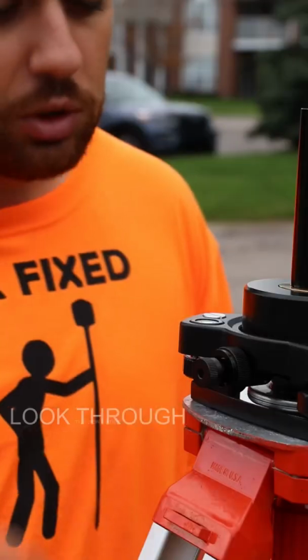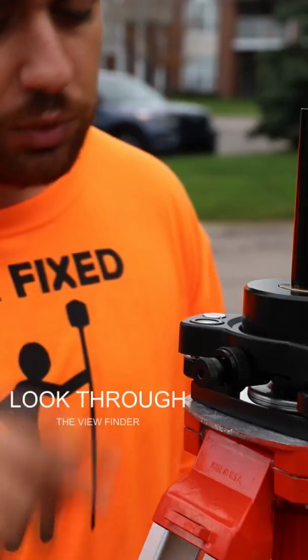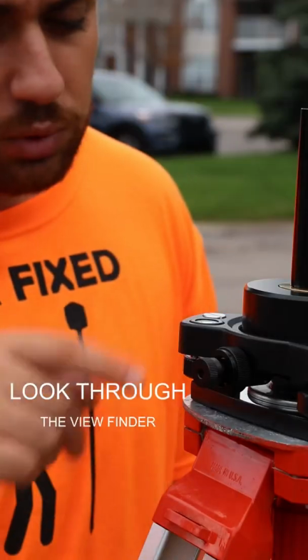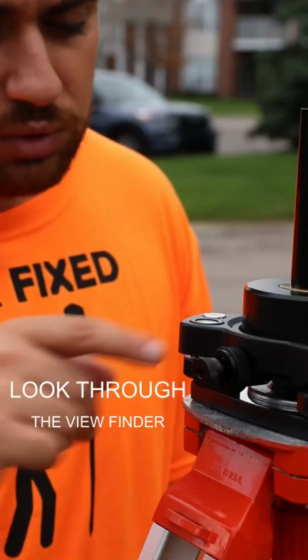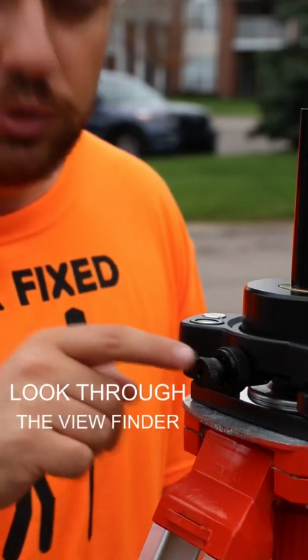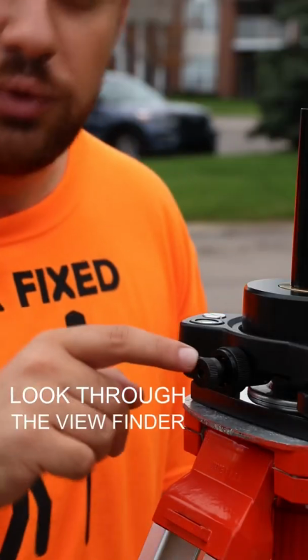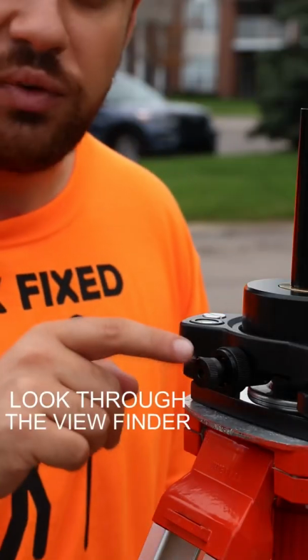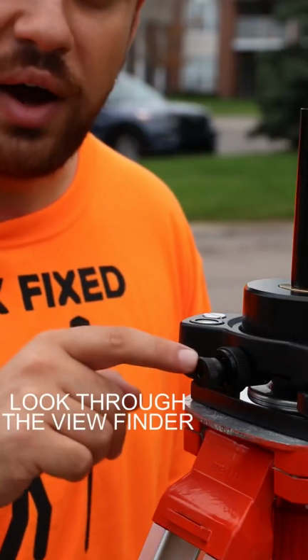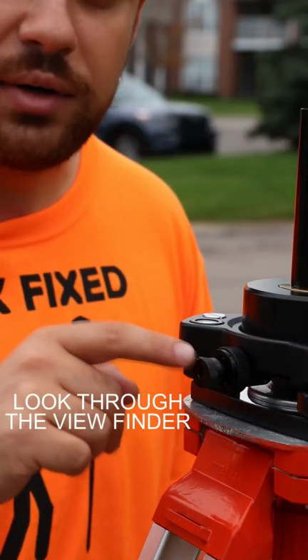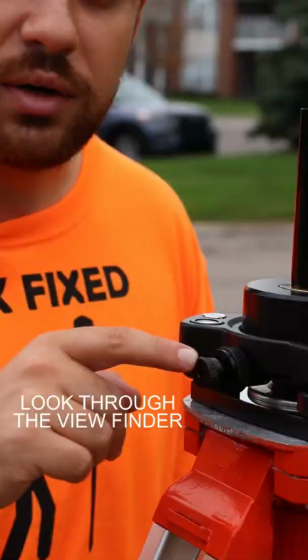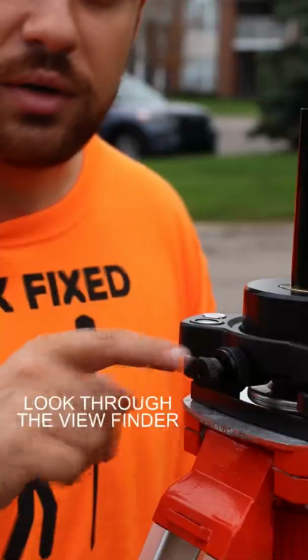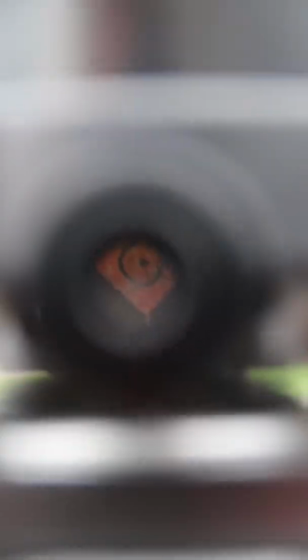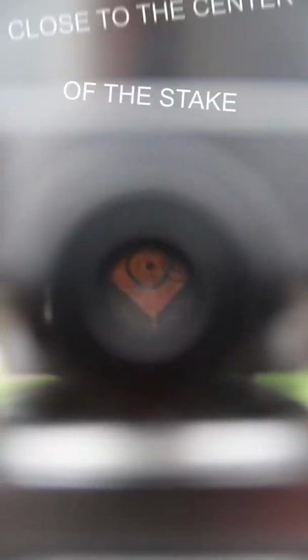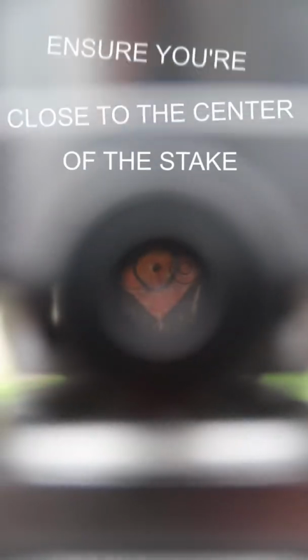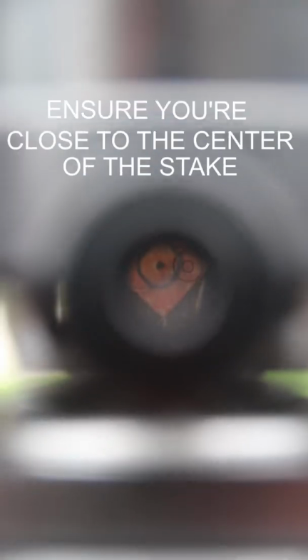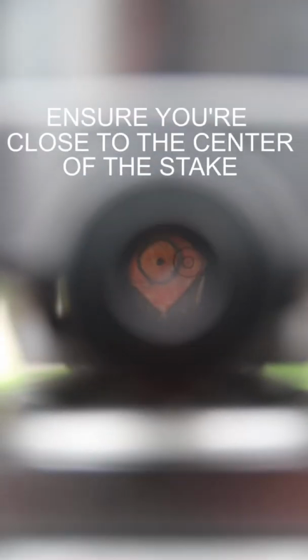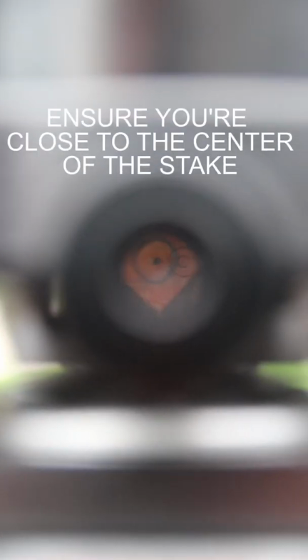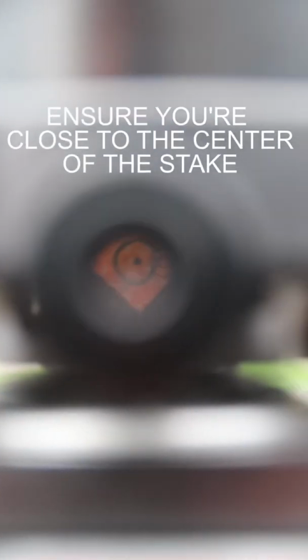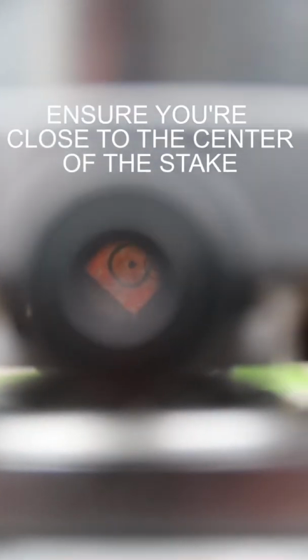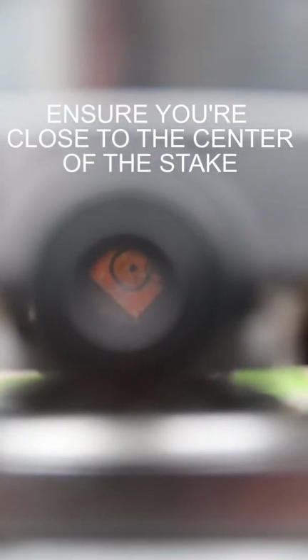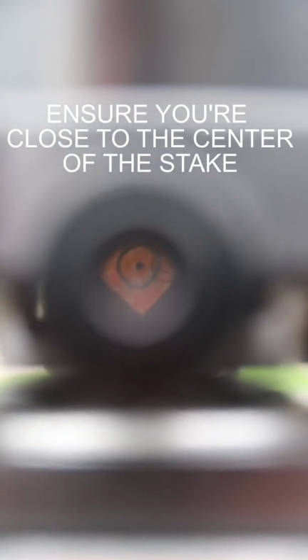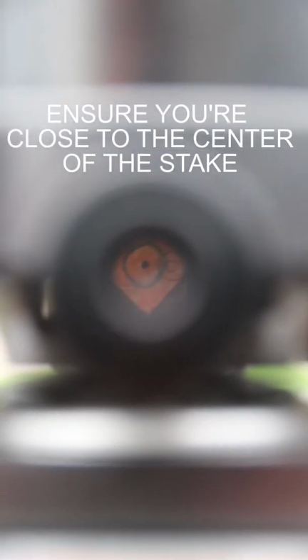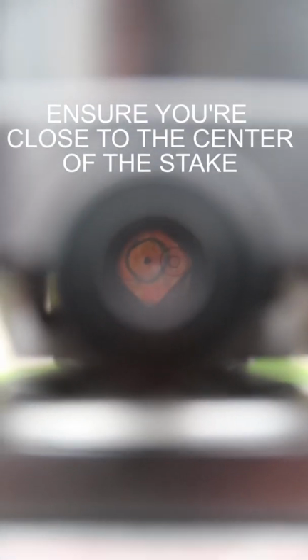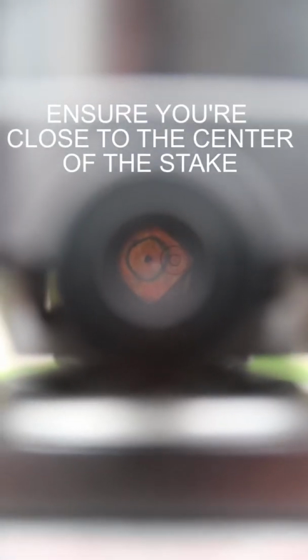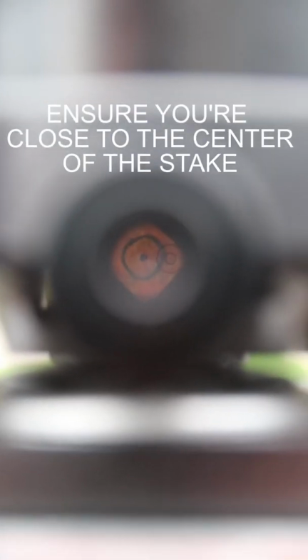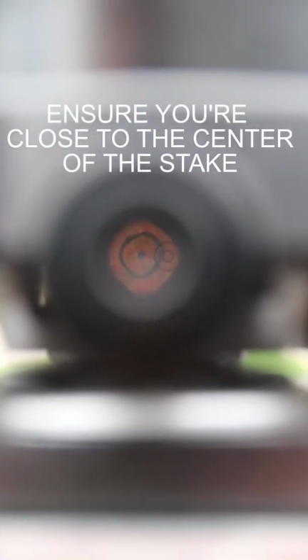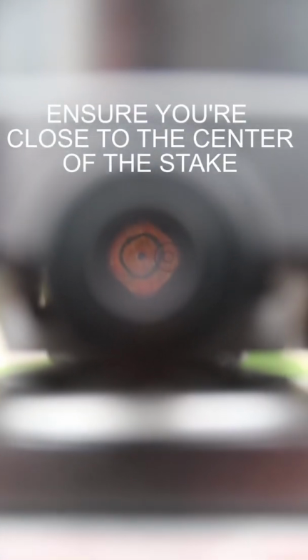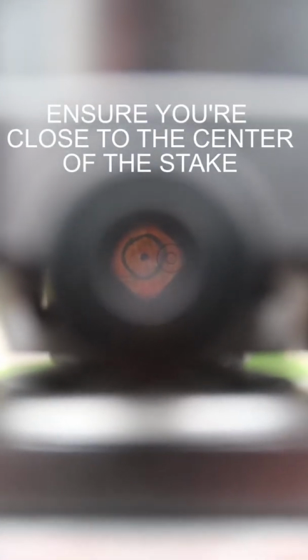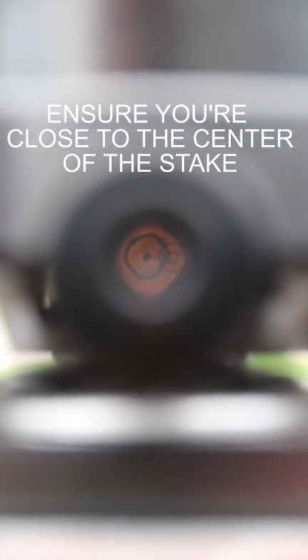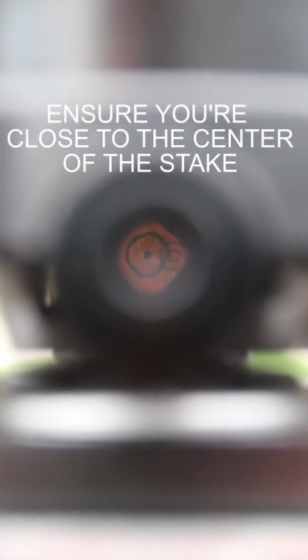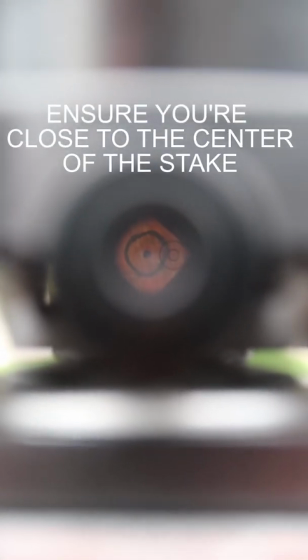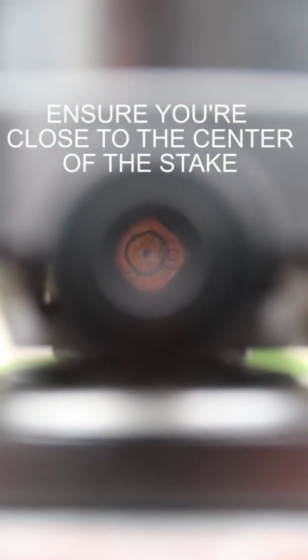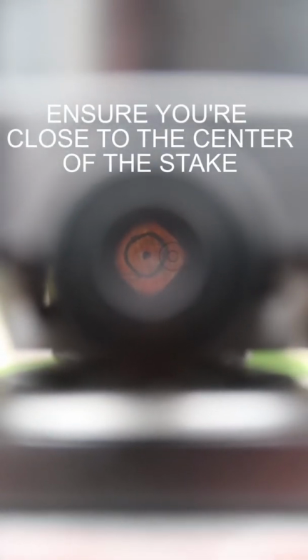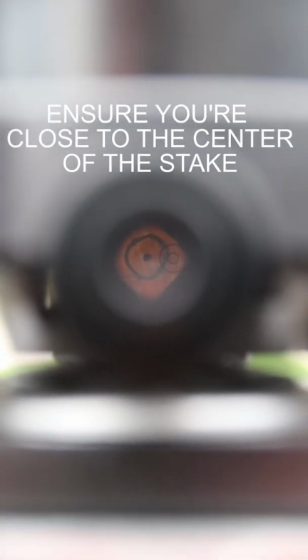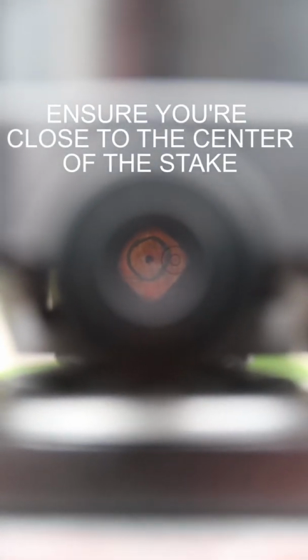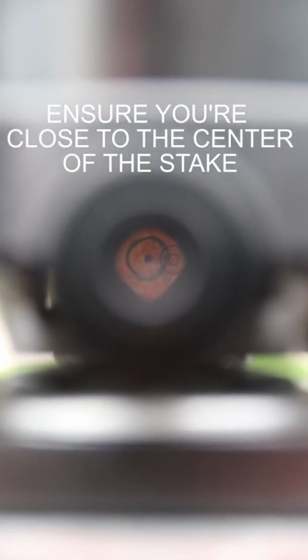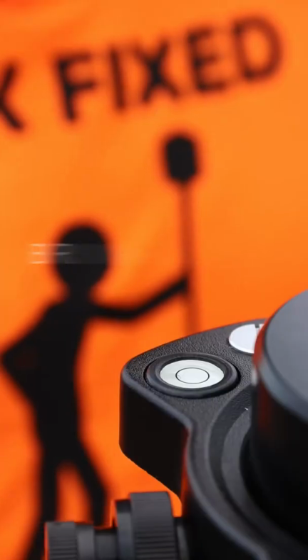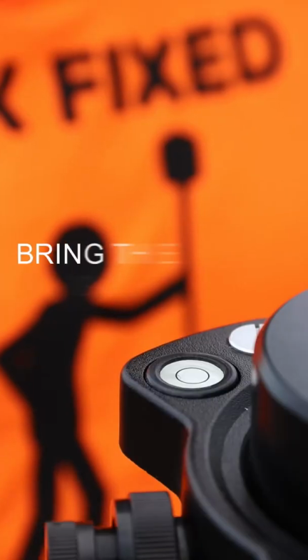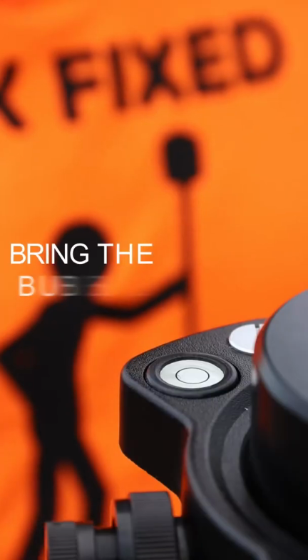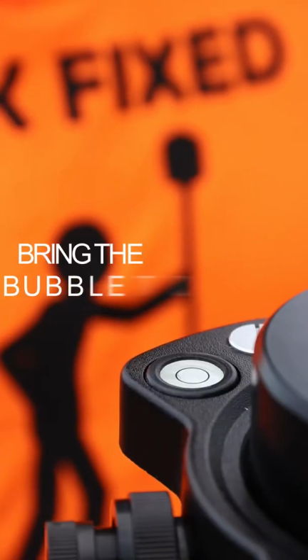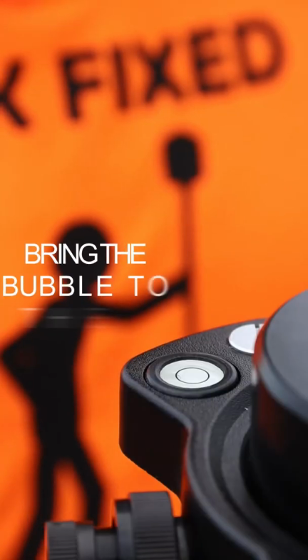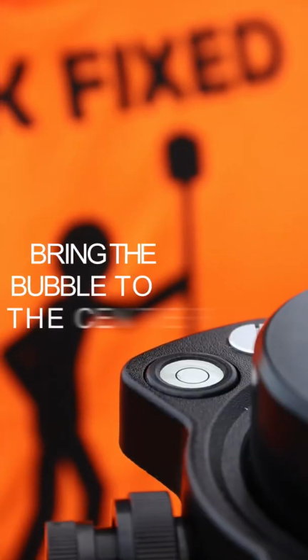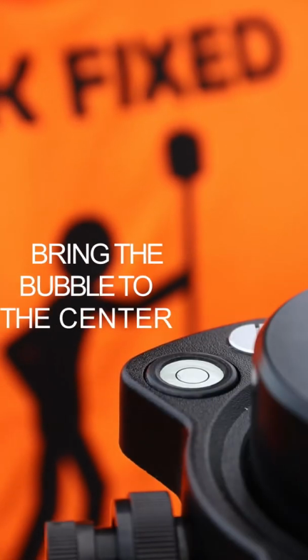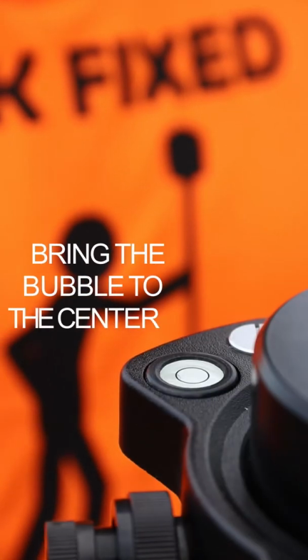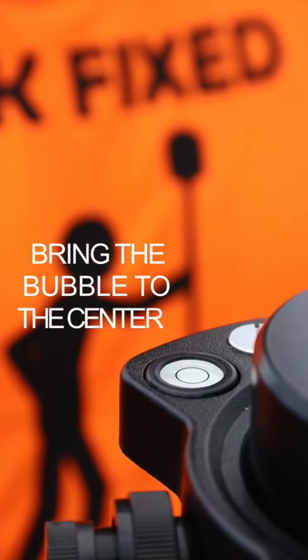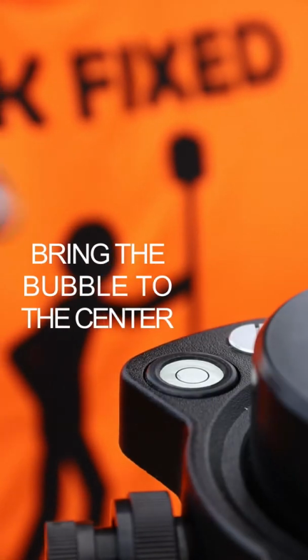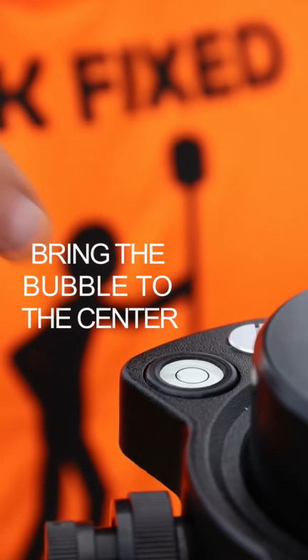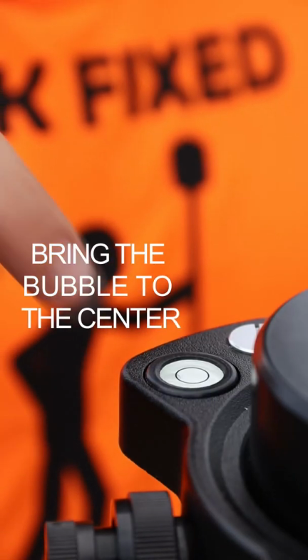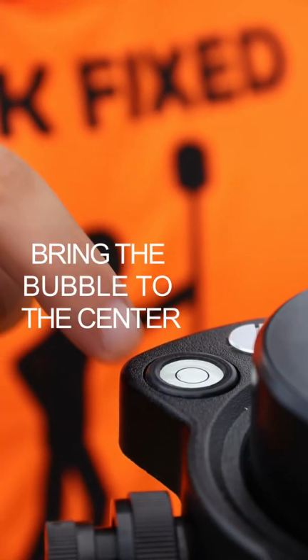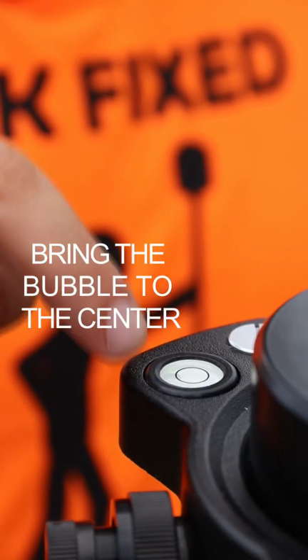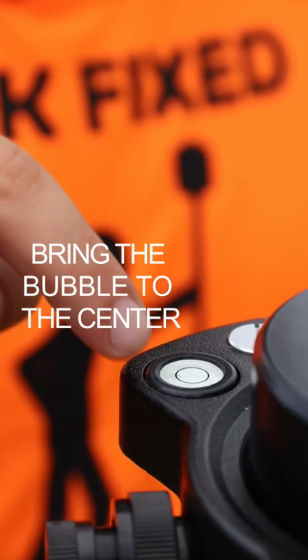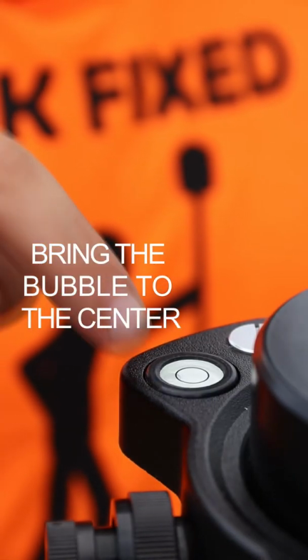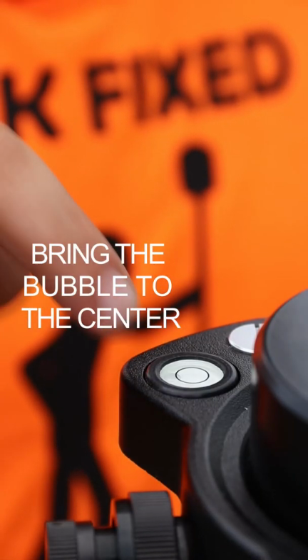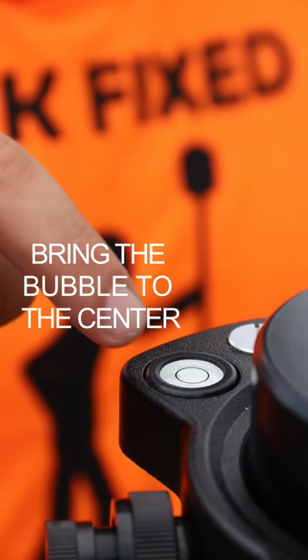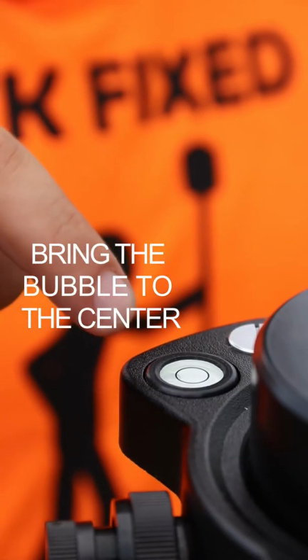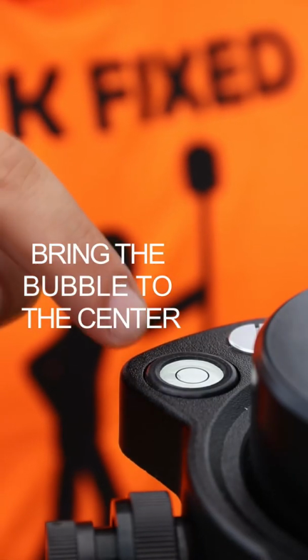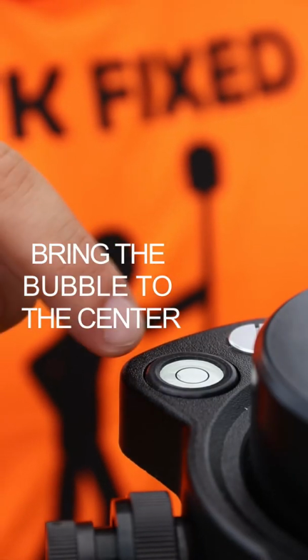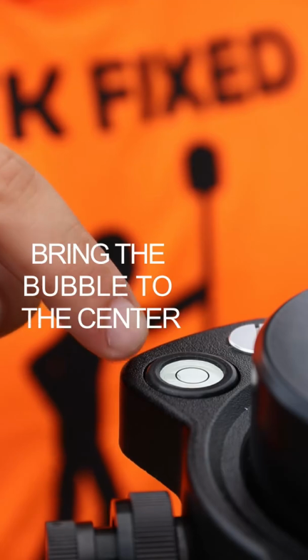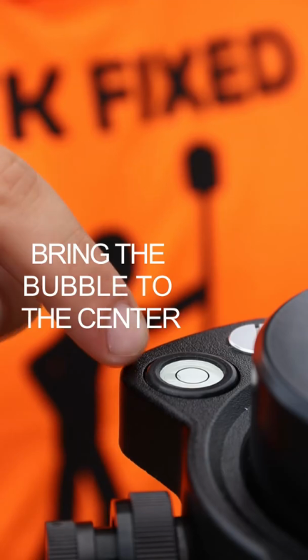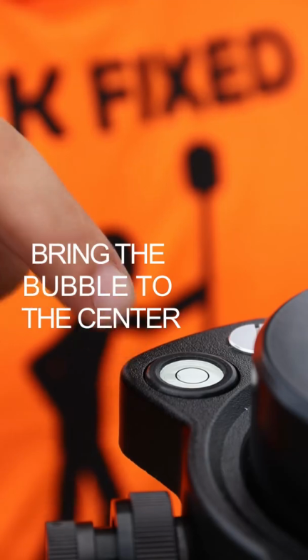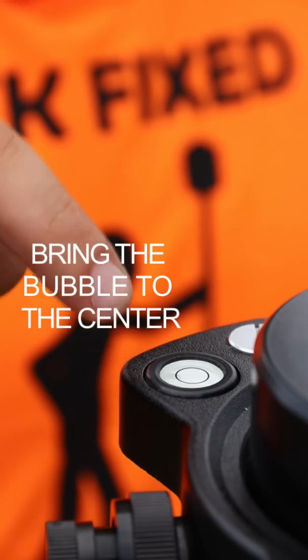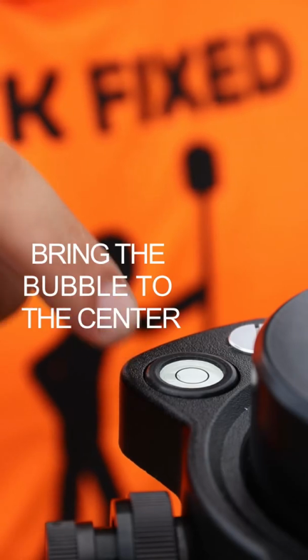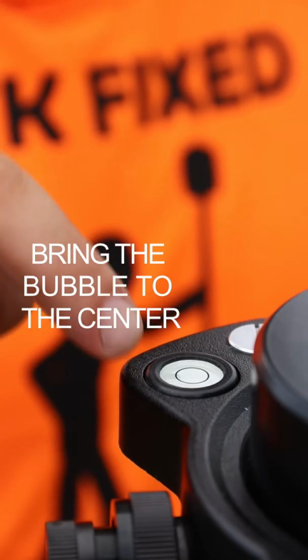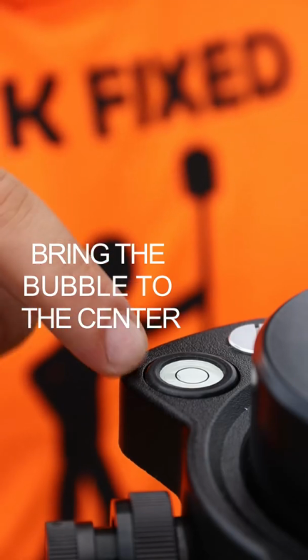Look through the viewfinder to ensure that you're at least close to the center of the stake. Next, I want to try to bring the bubble that's on the tri-bracket to the center.